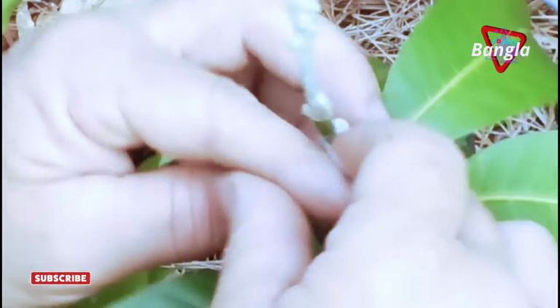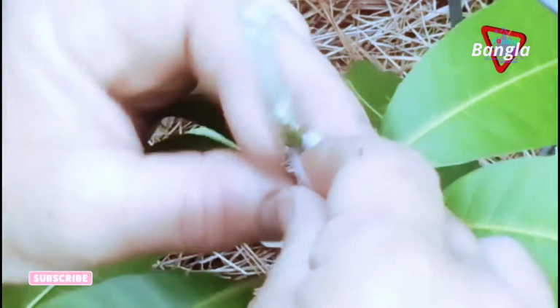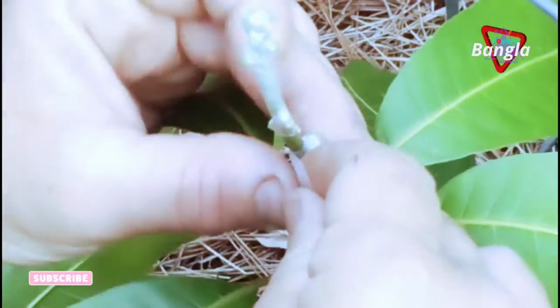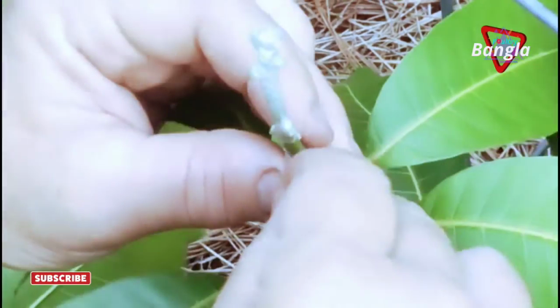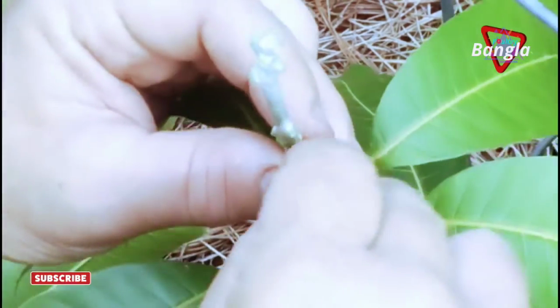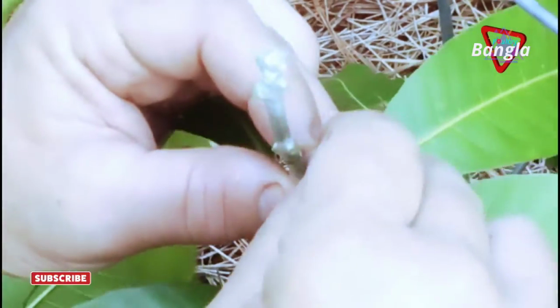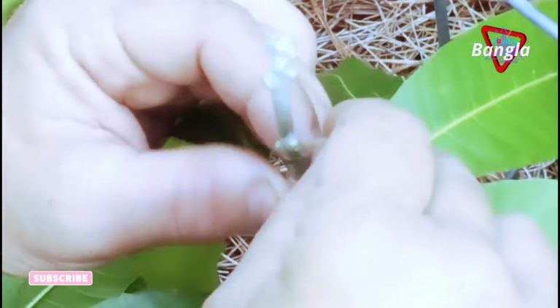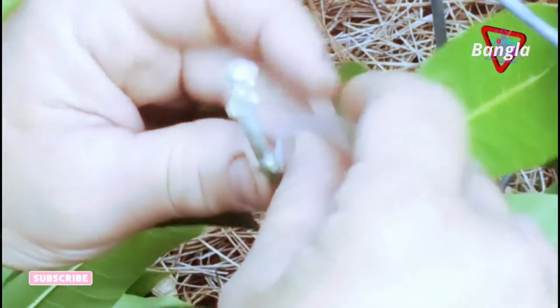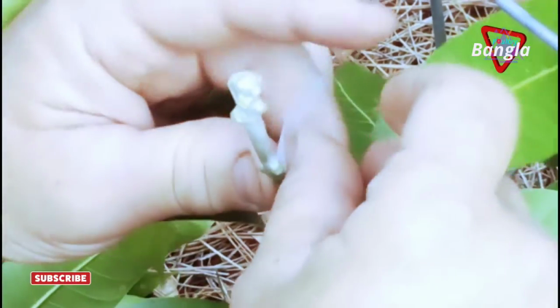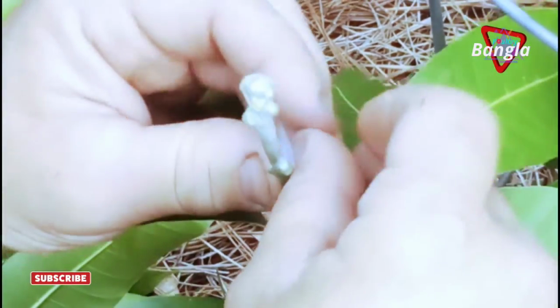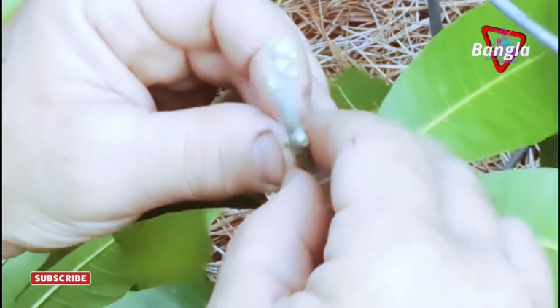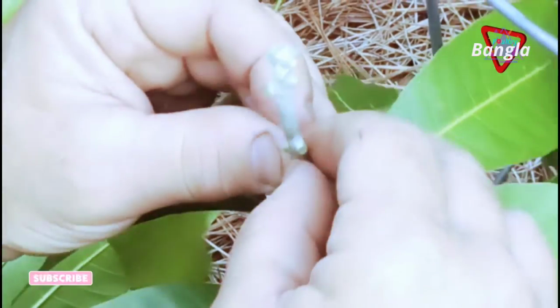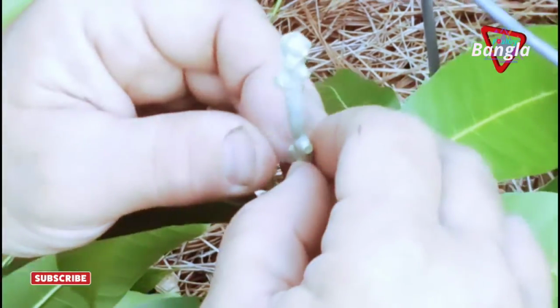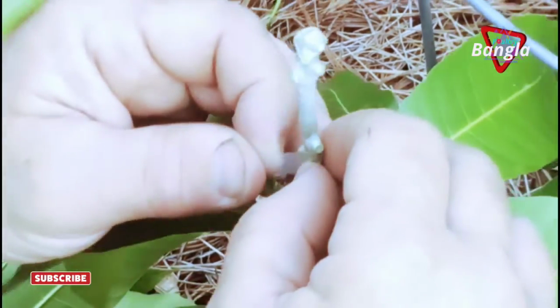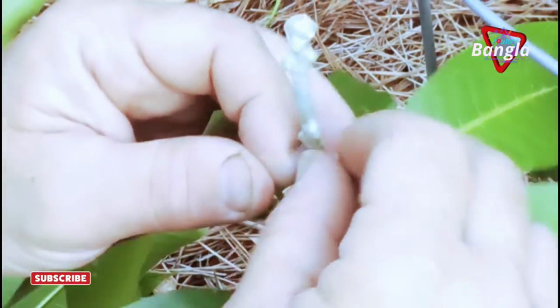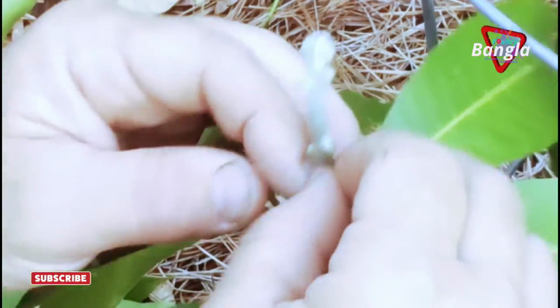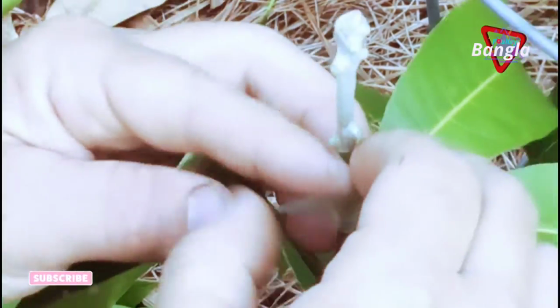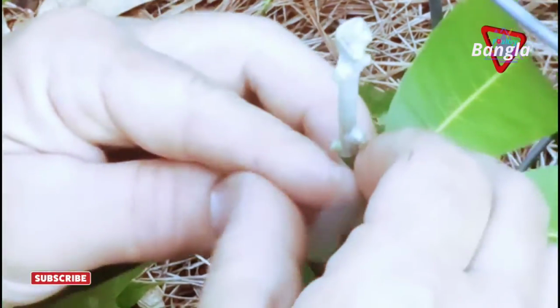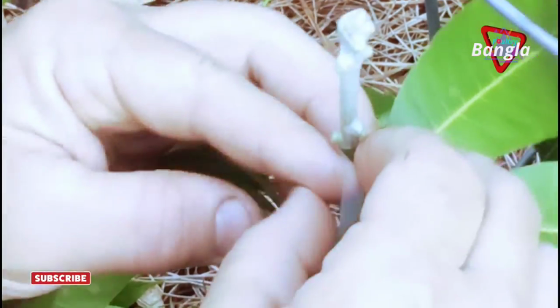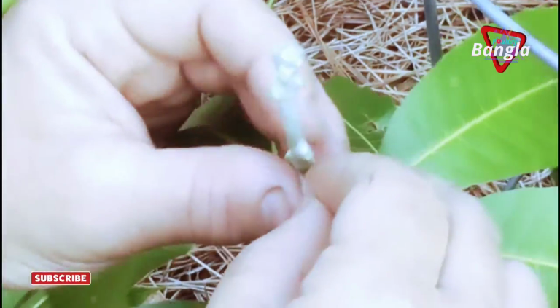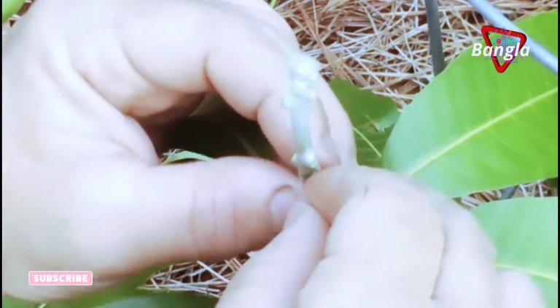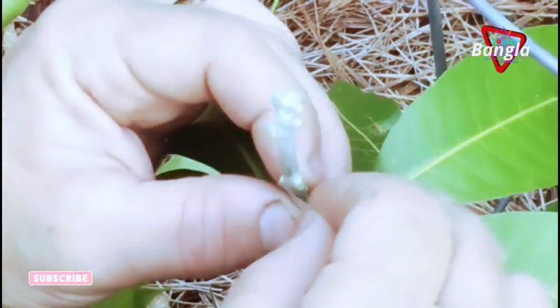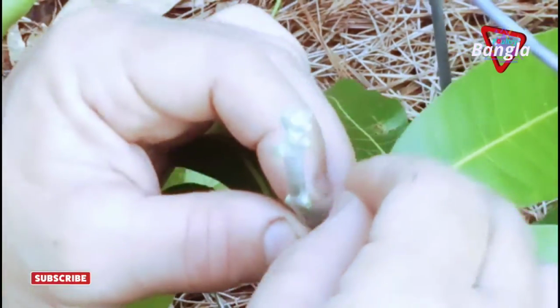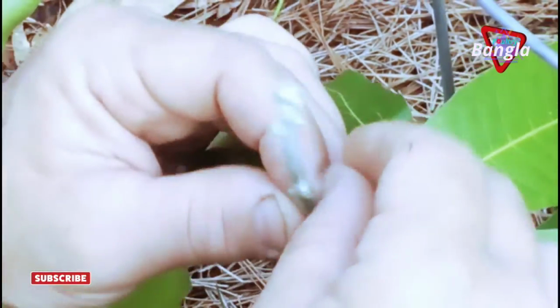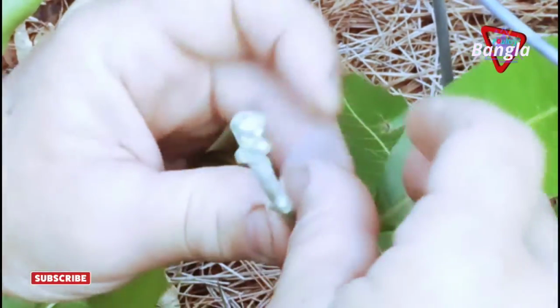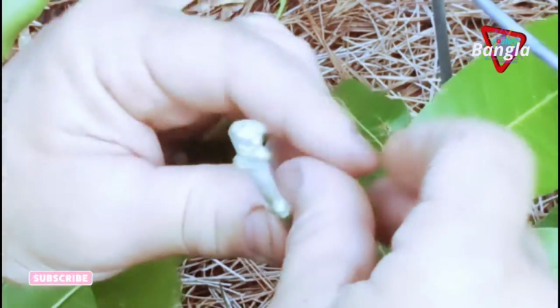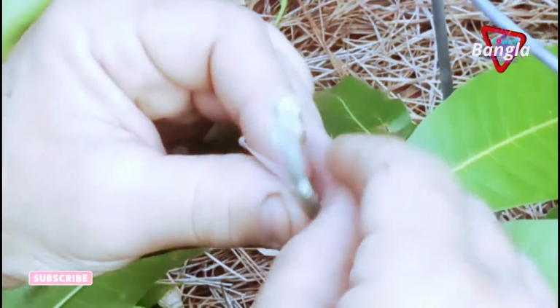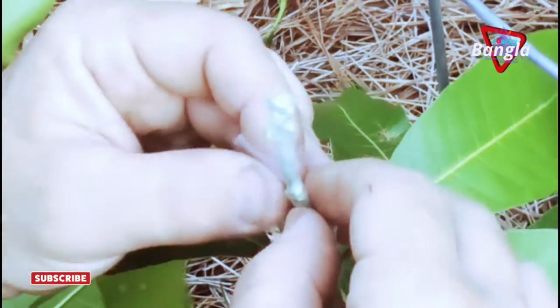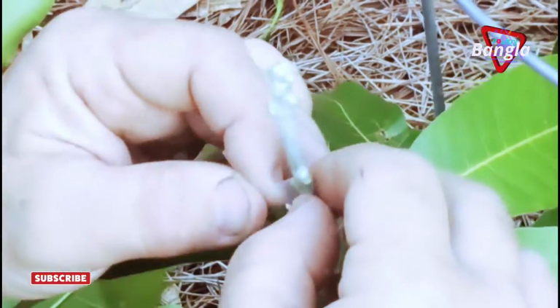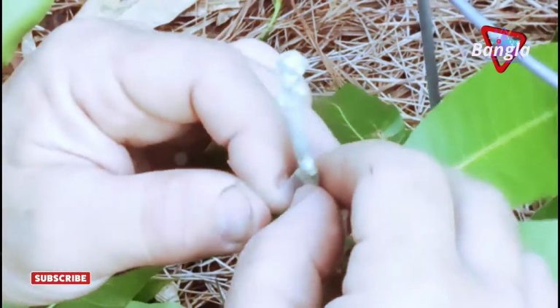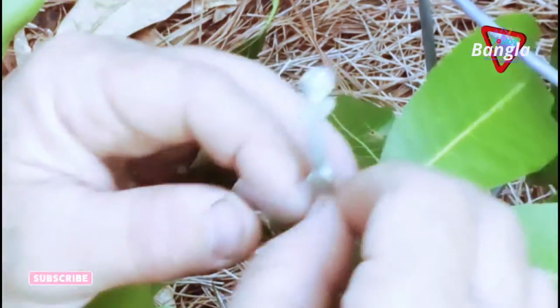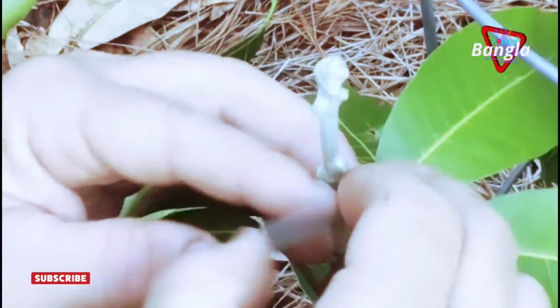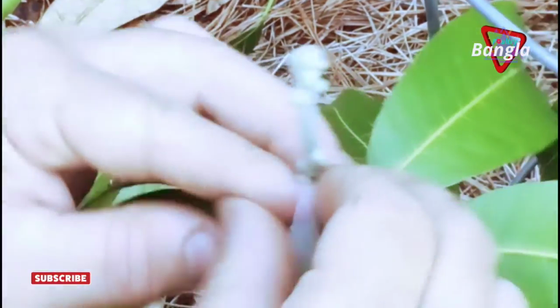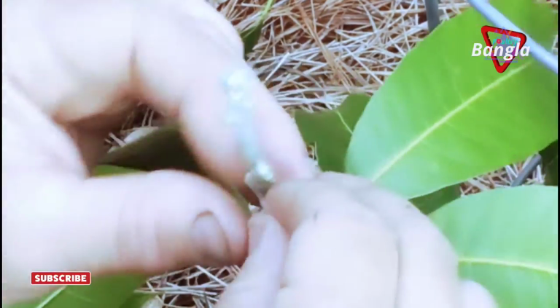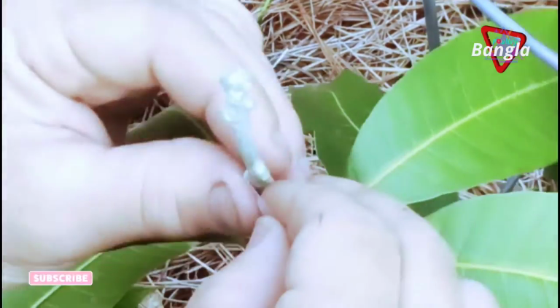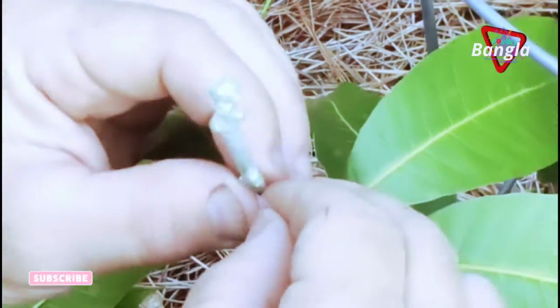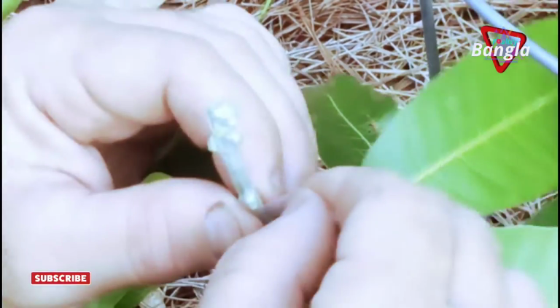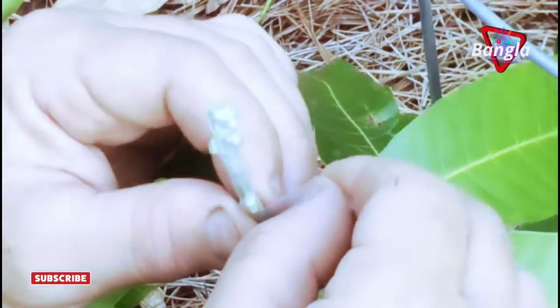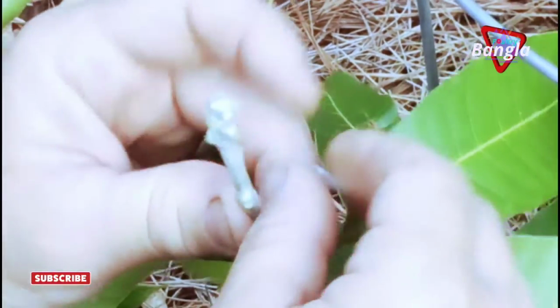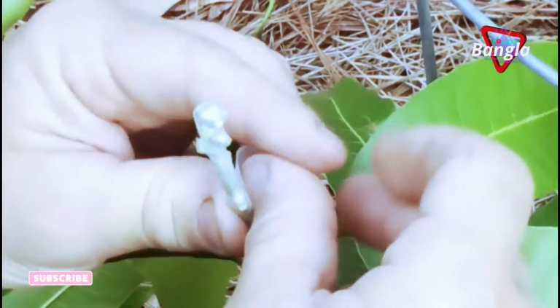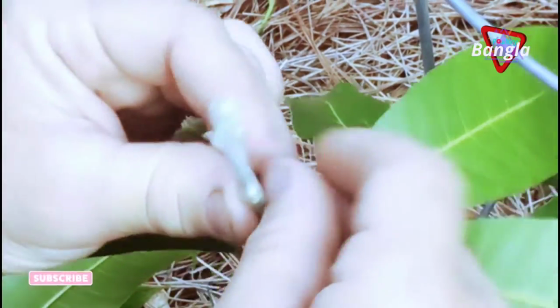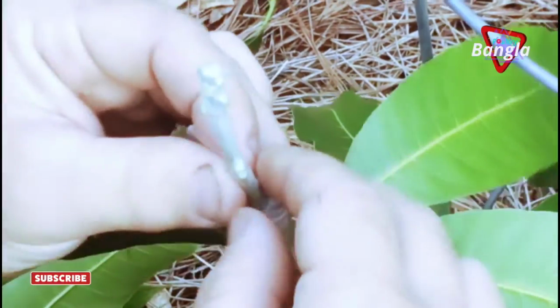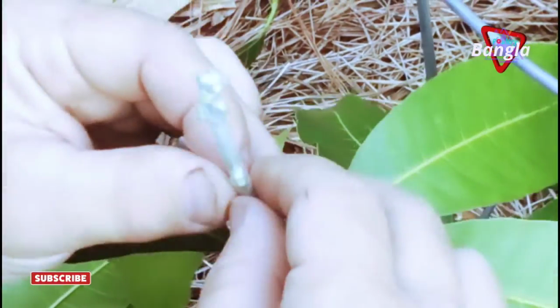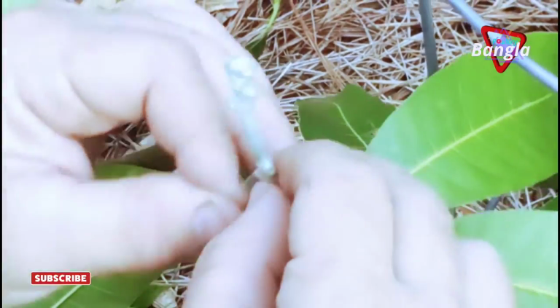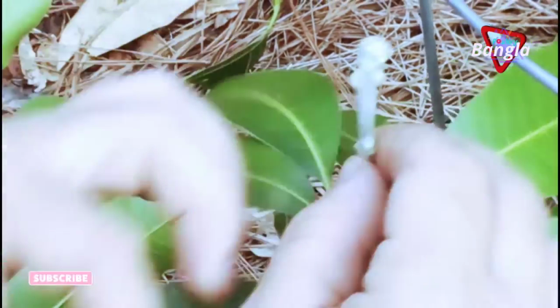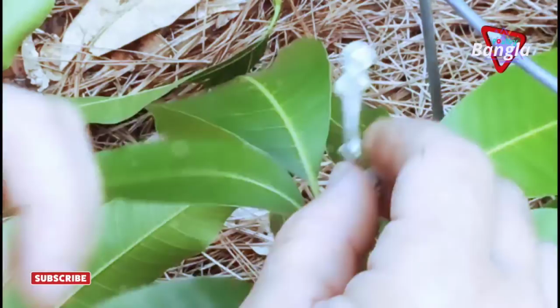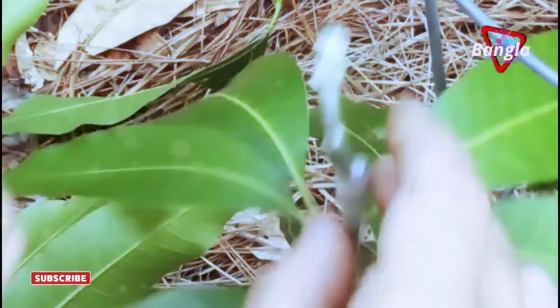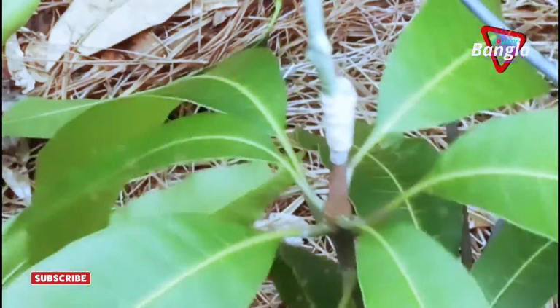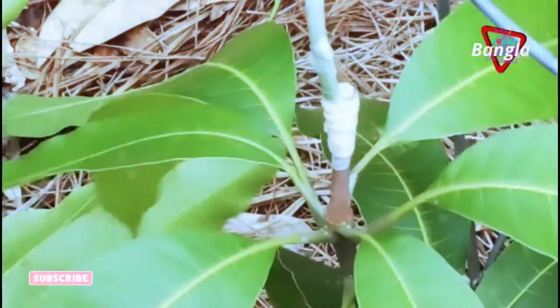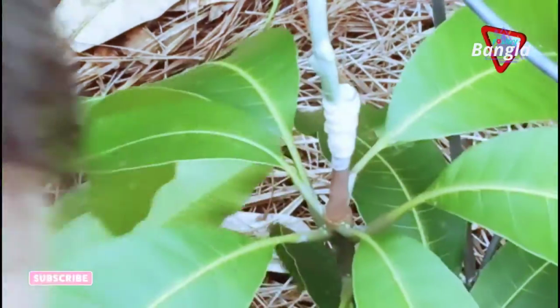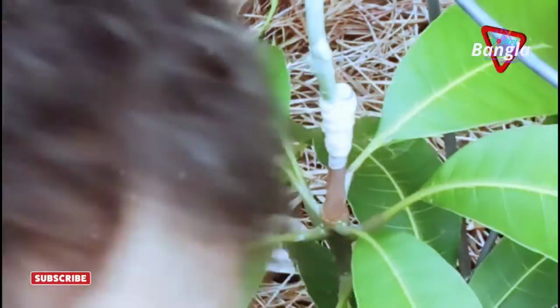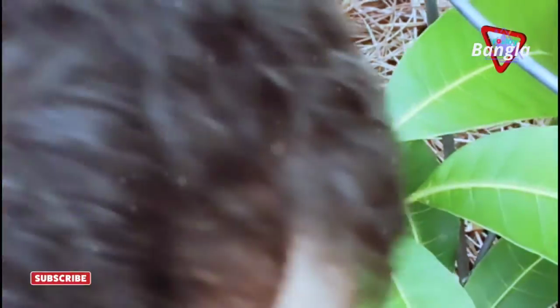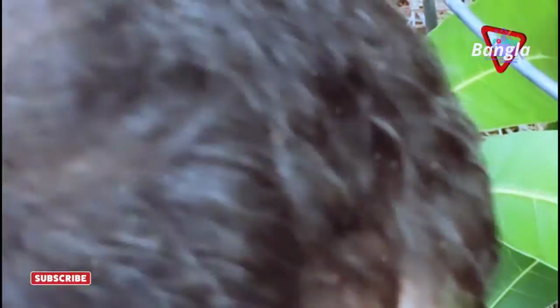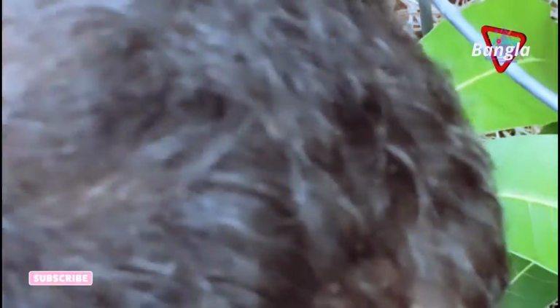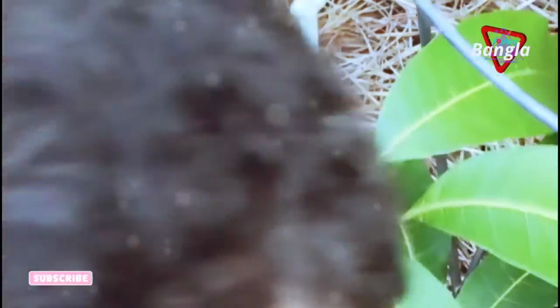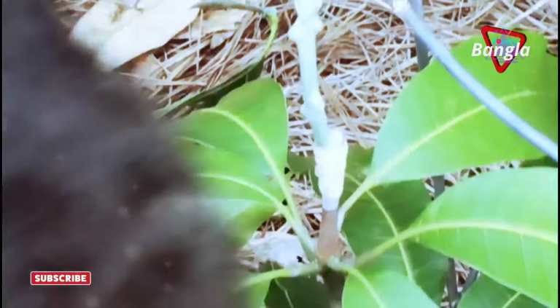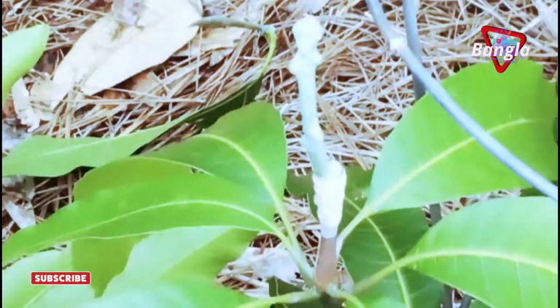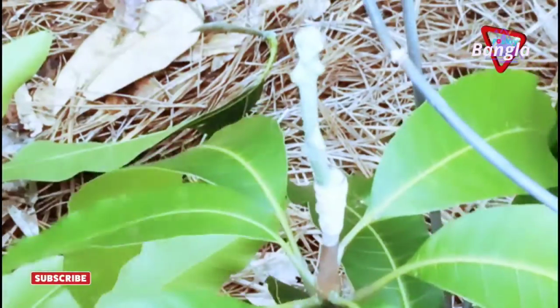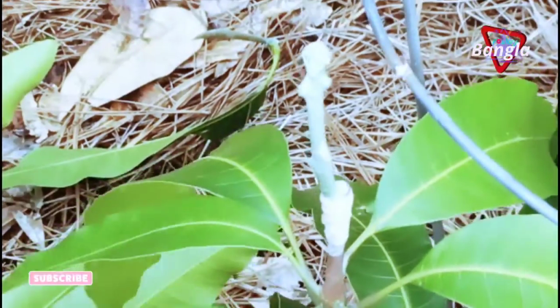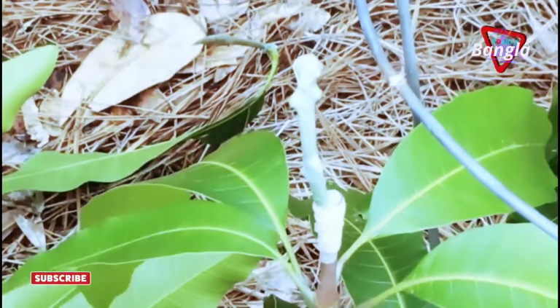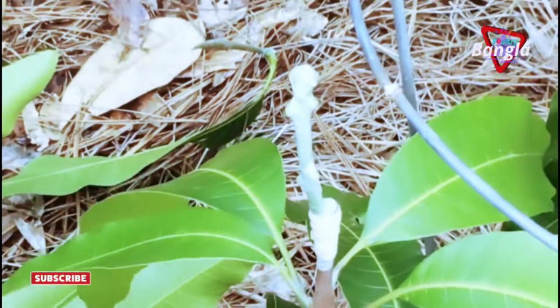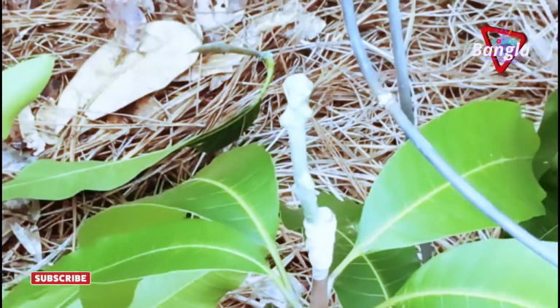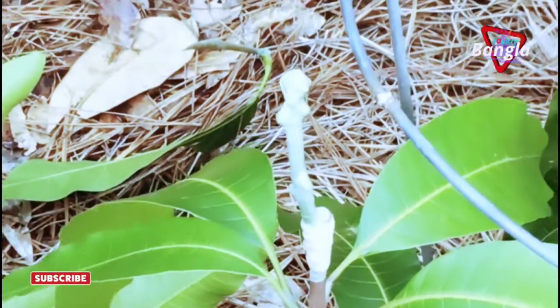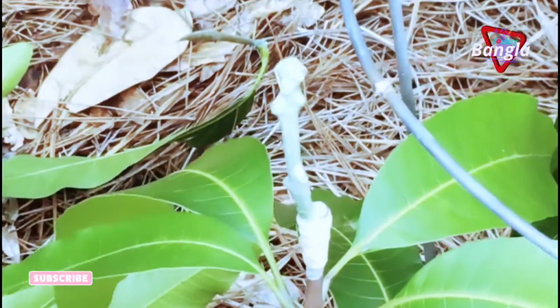I'm going to have to put some little name tags on these so I remember which is what. I was going to give you my yellow tag — but it's not going to last long.